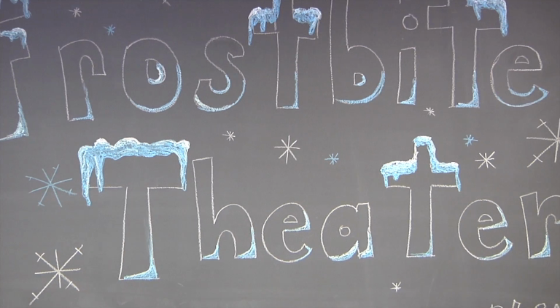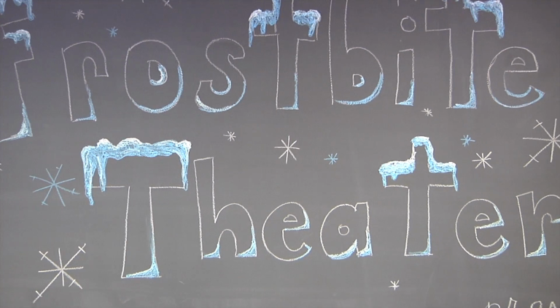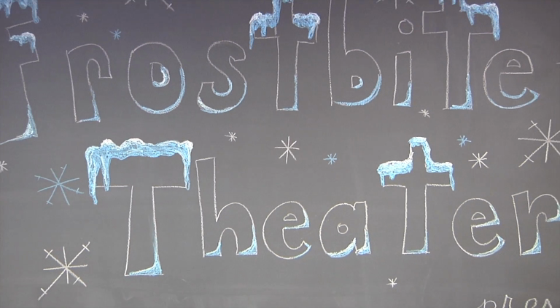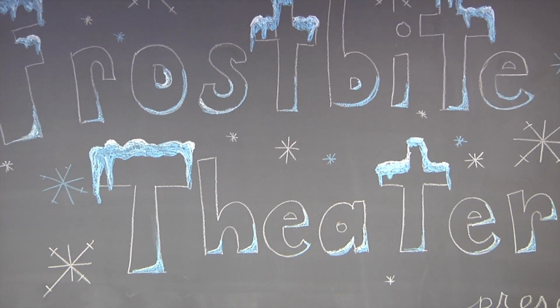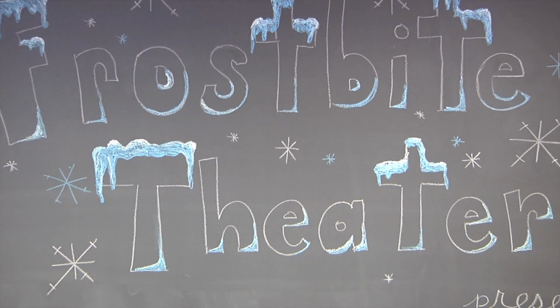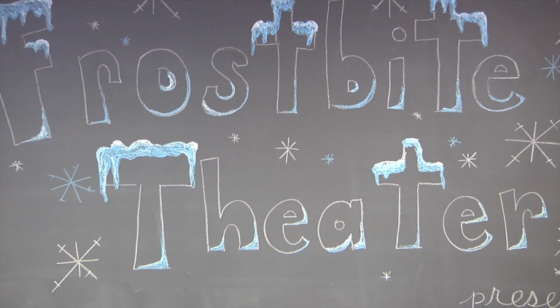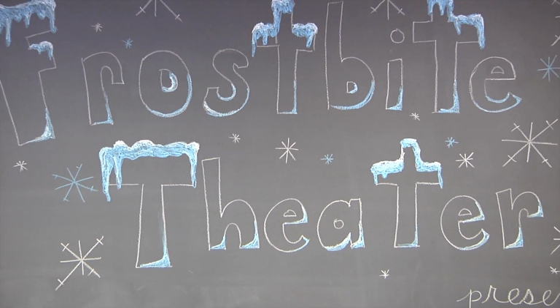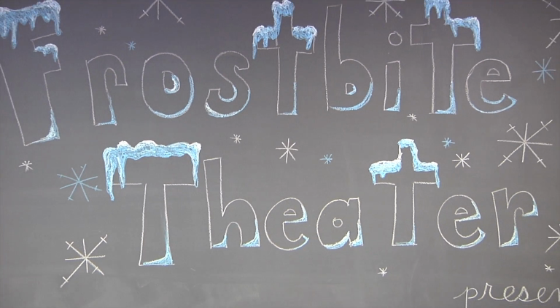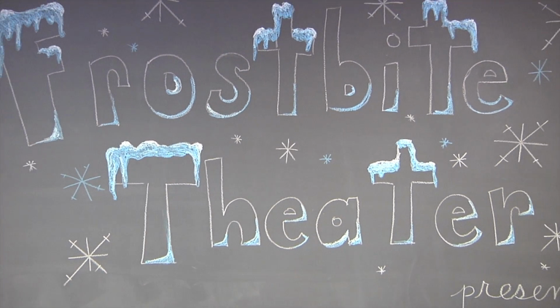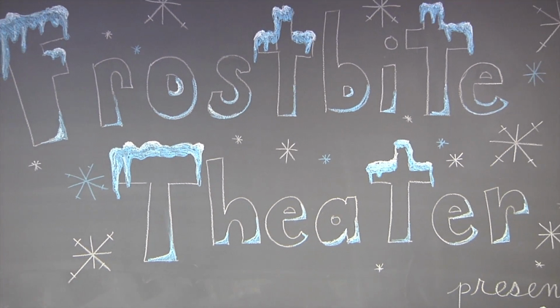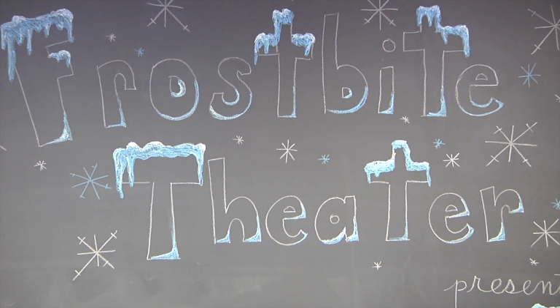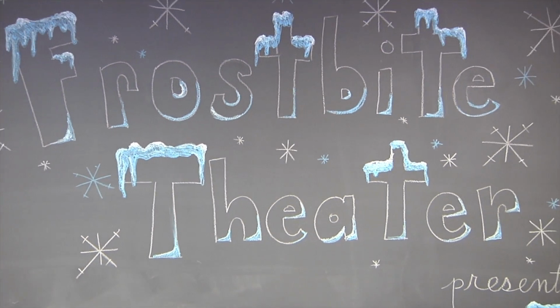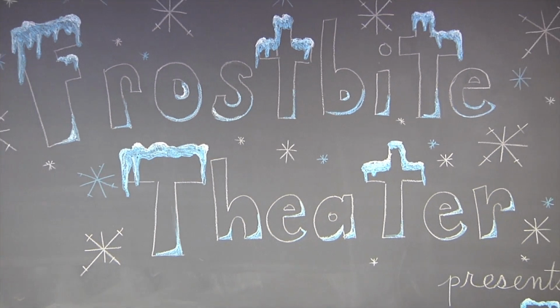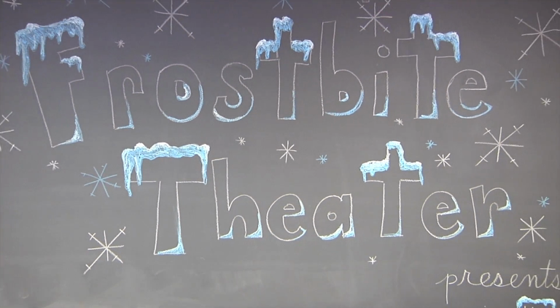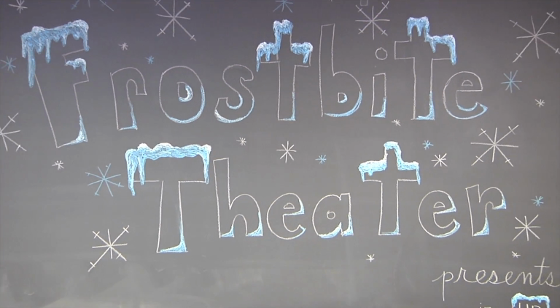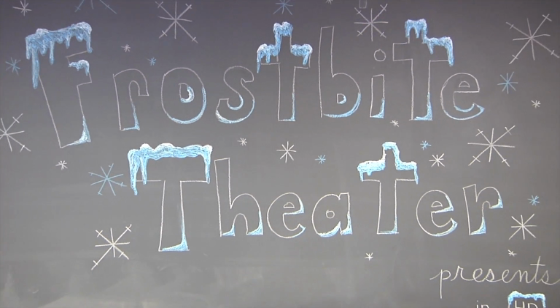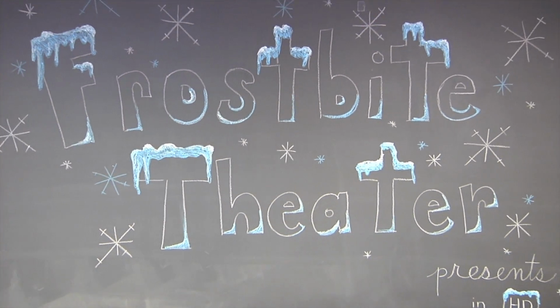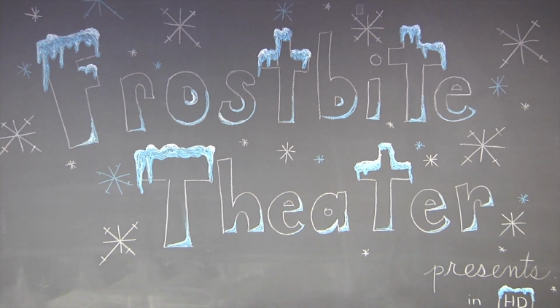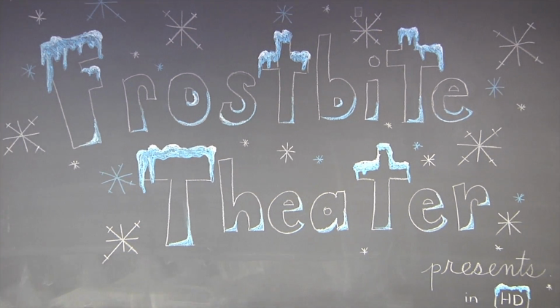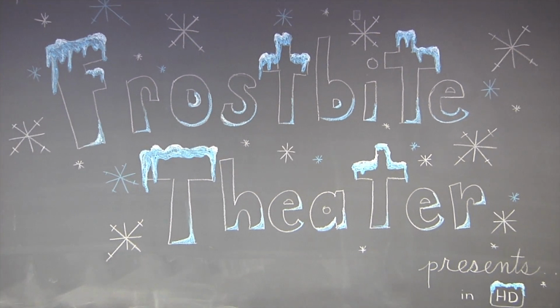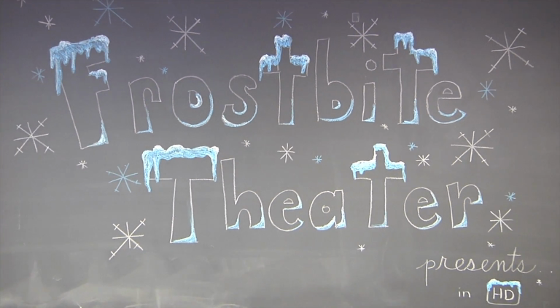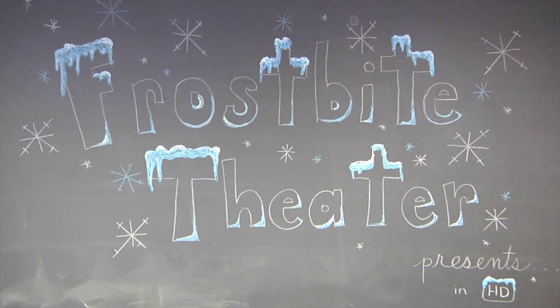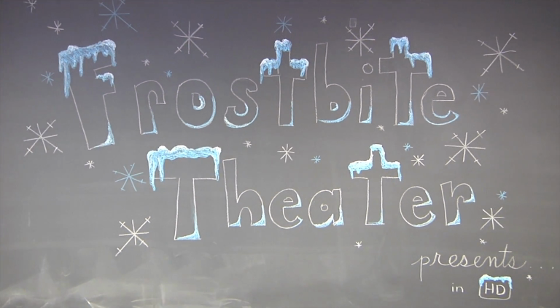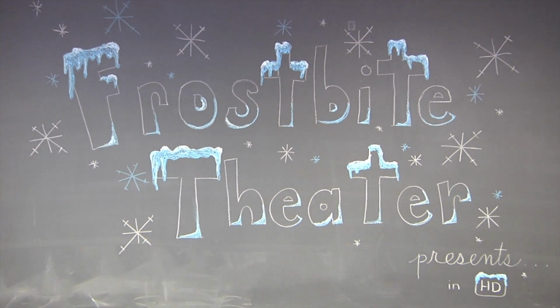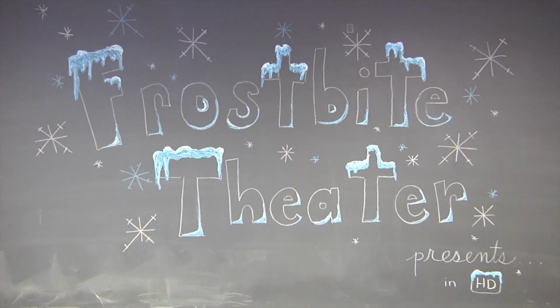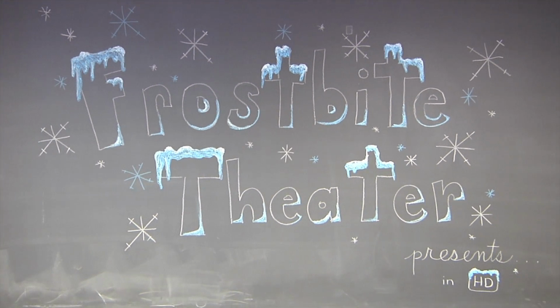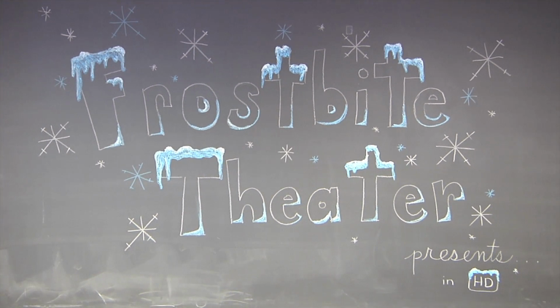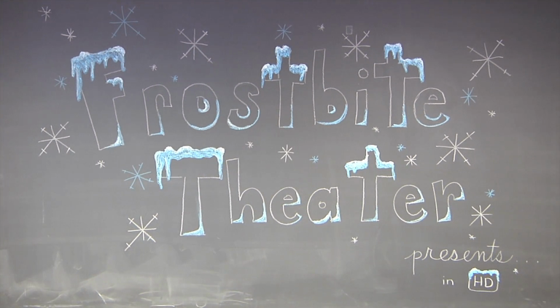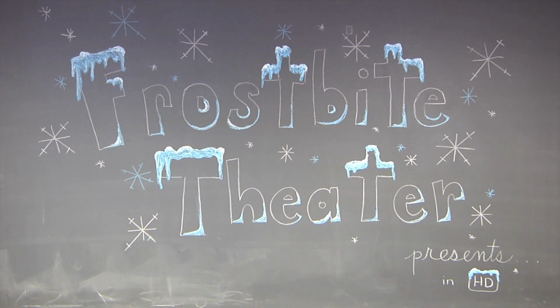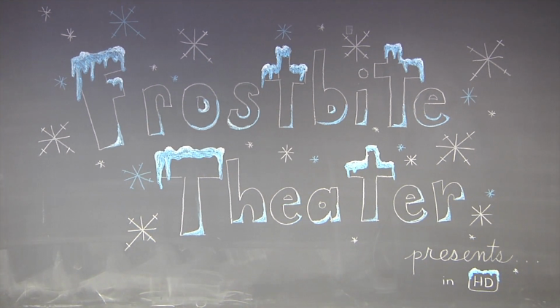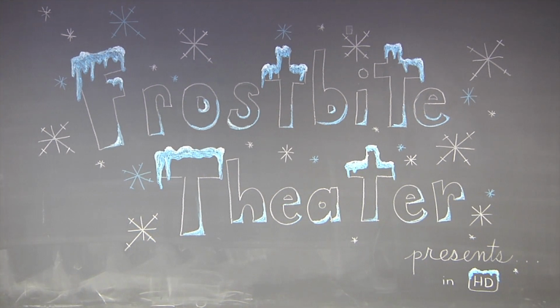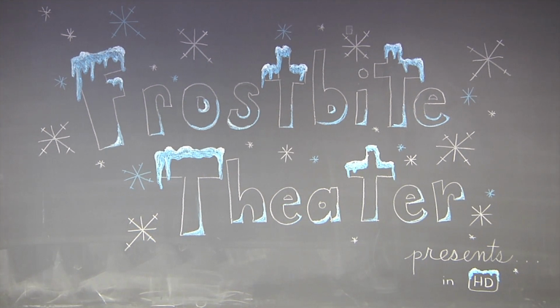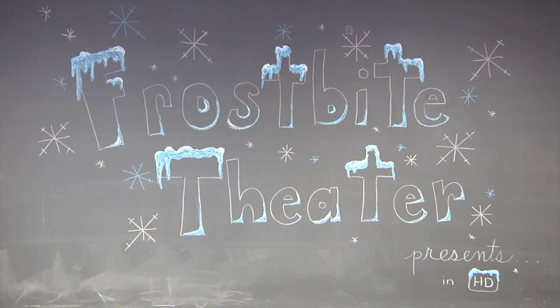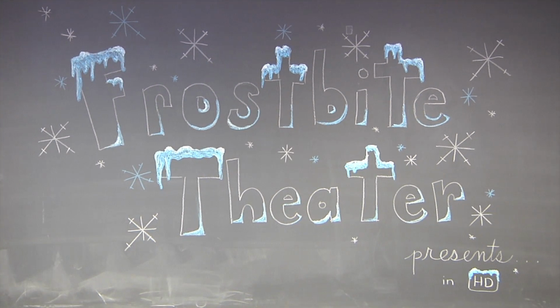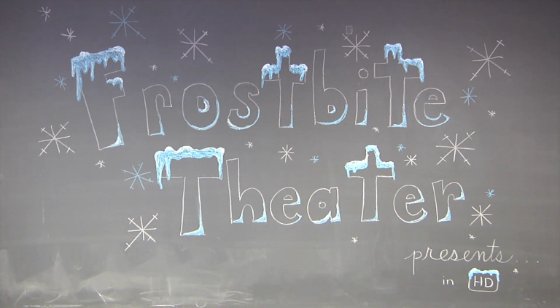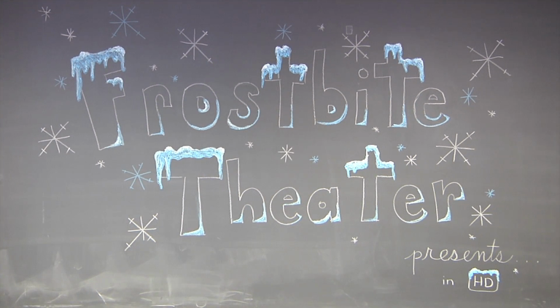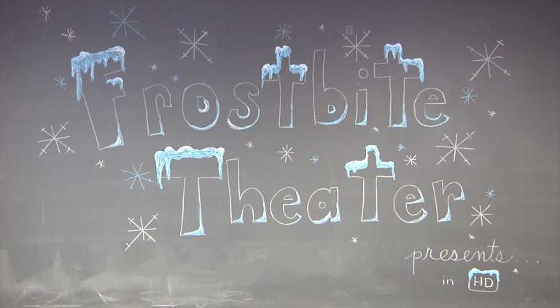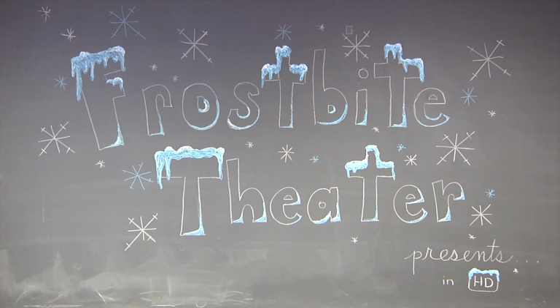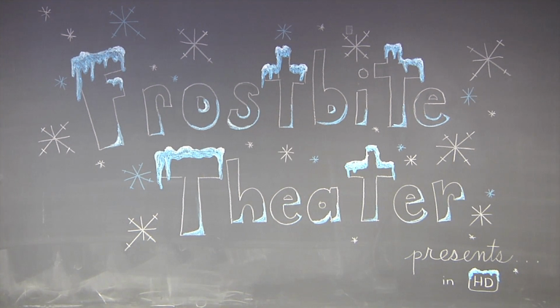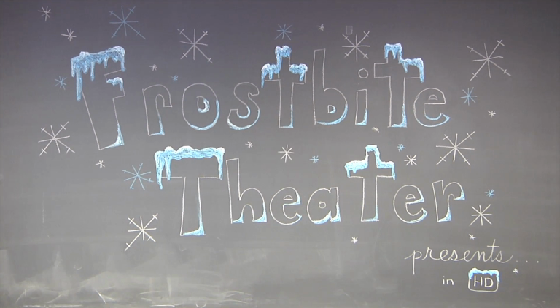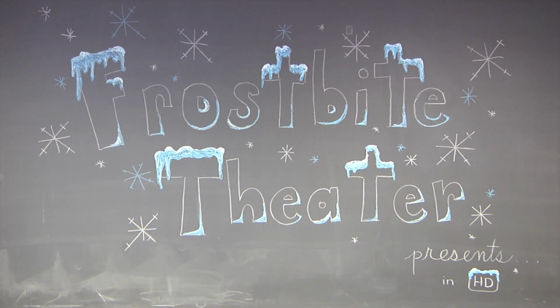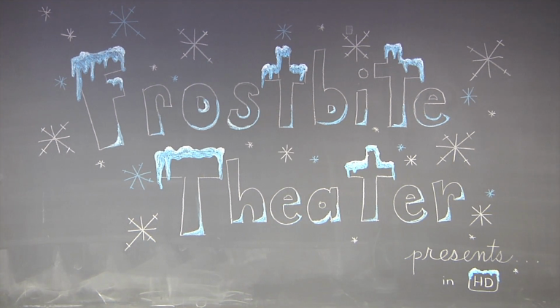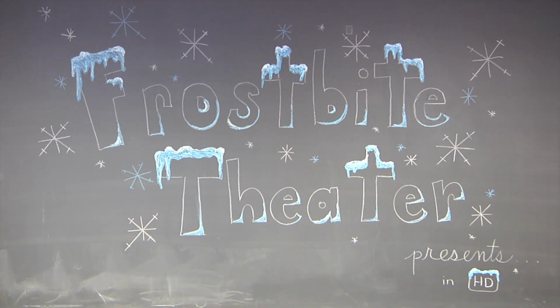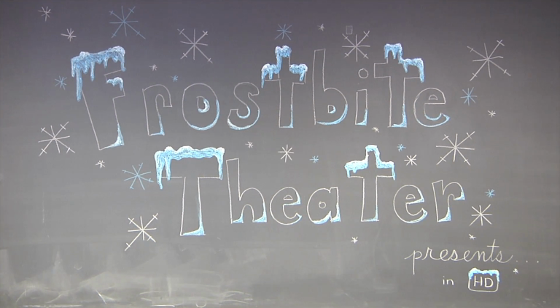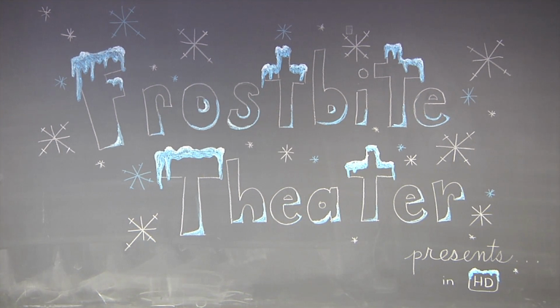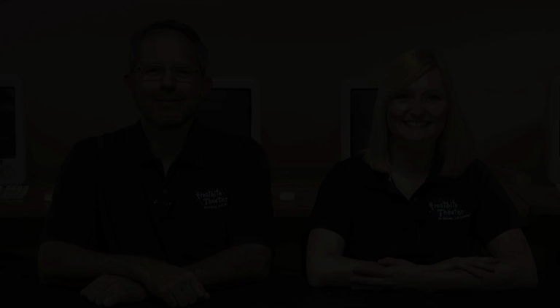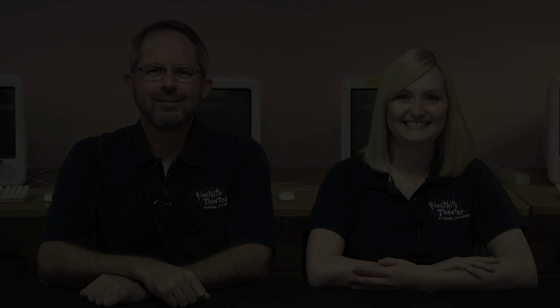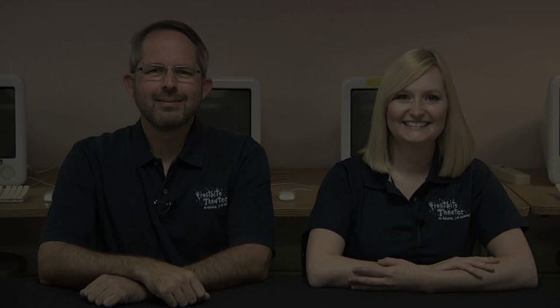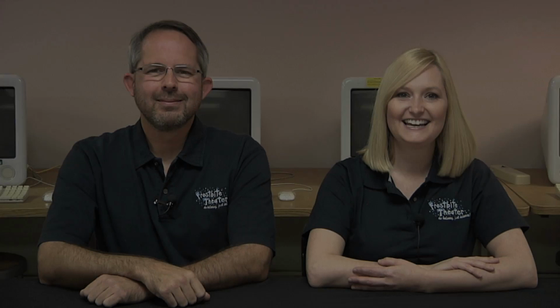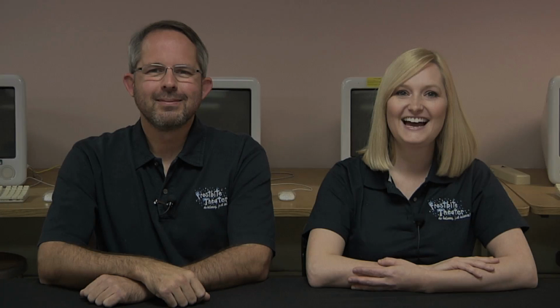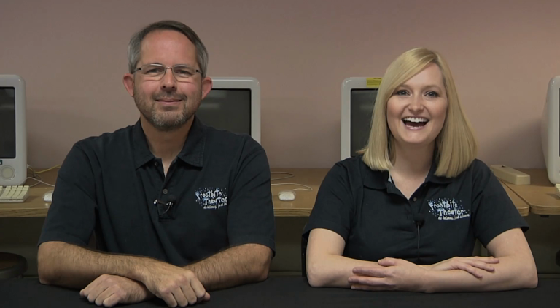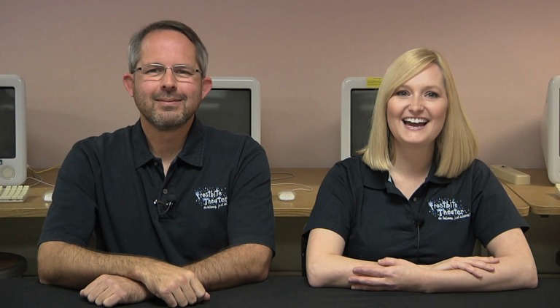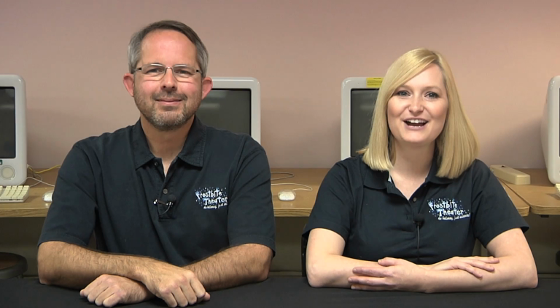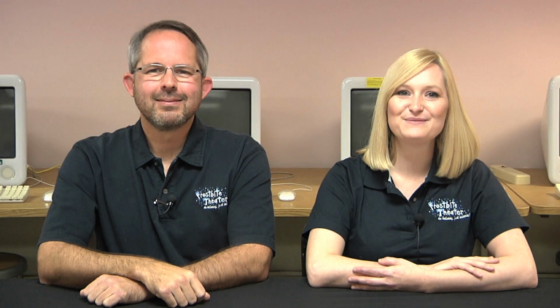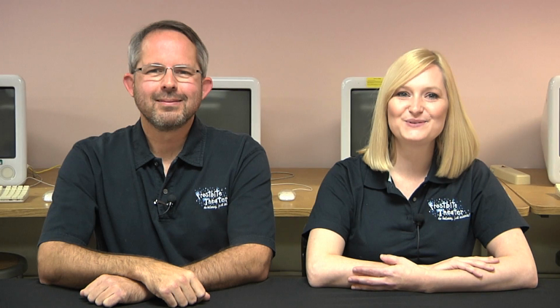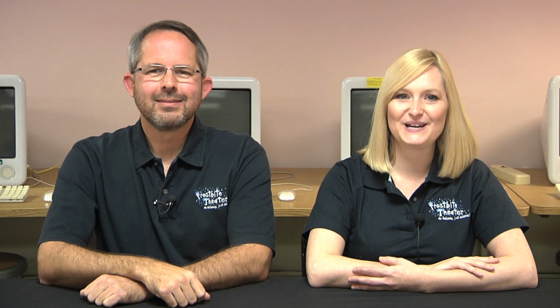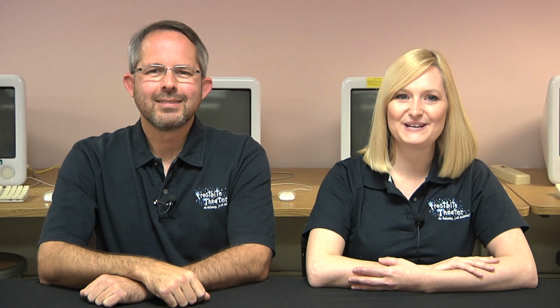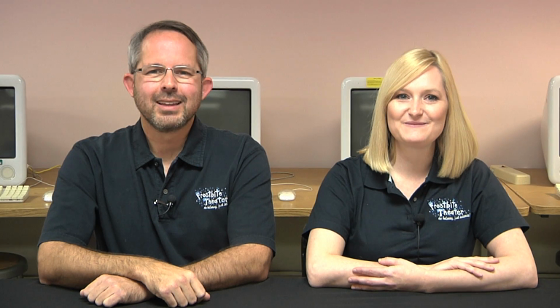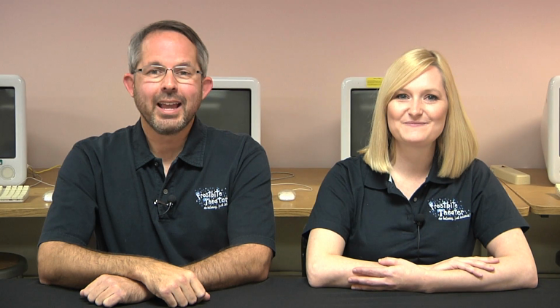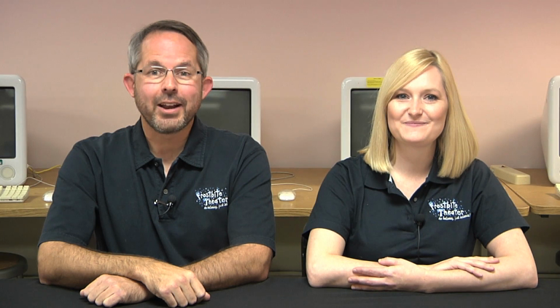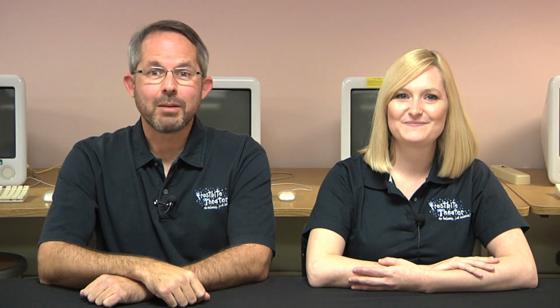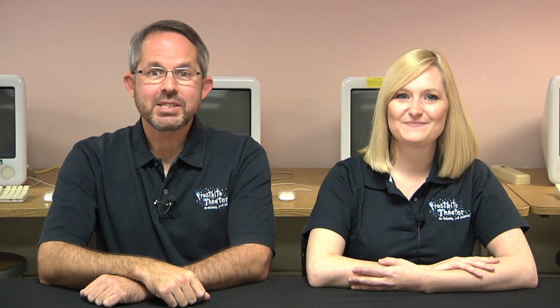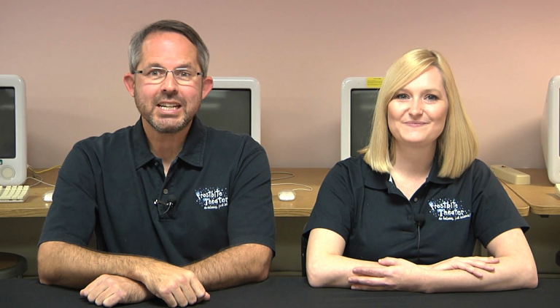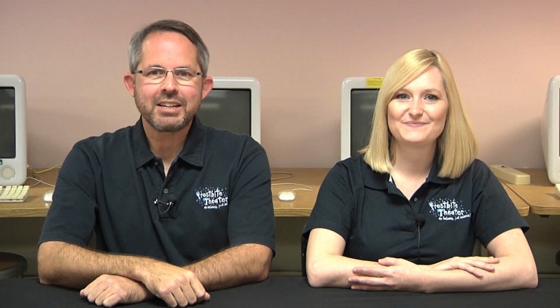Frostbite Theater presents Gold Cuts! No Baloney! Just Science! Hi, I'm Joanna. And I'm Steve.